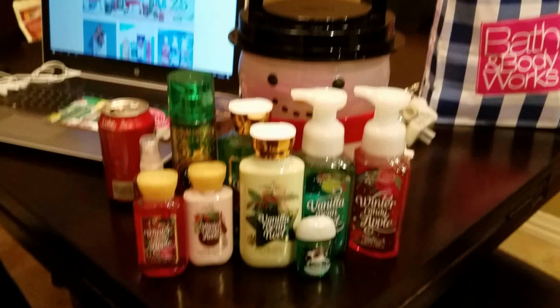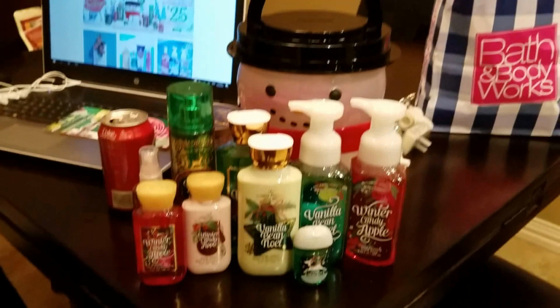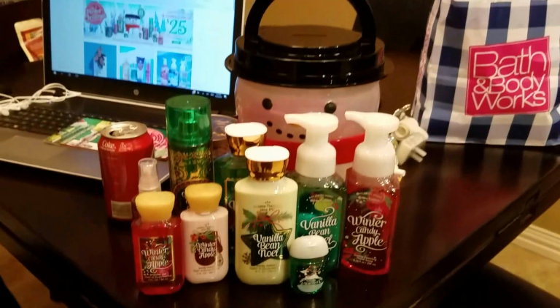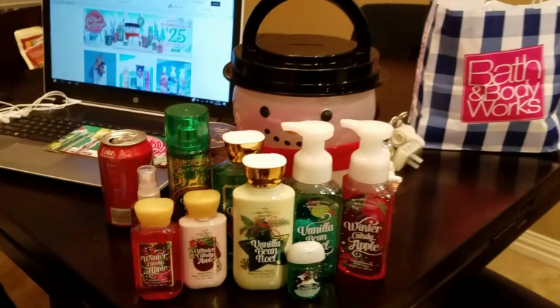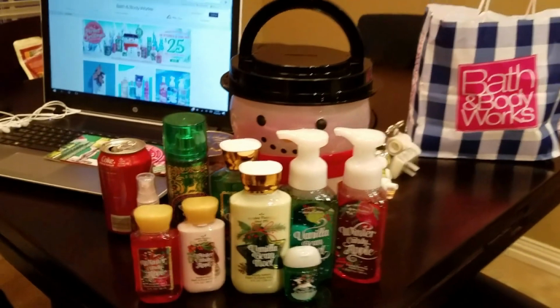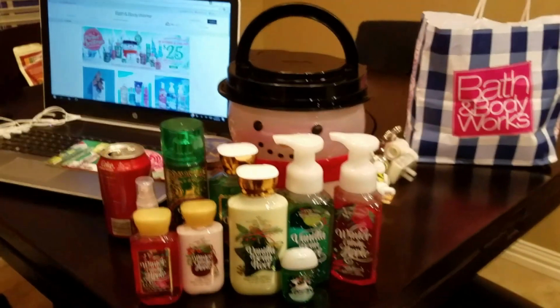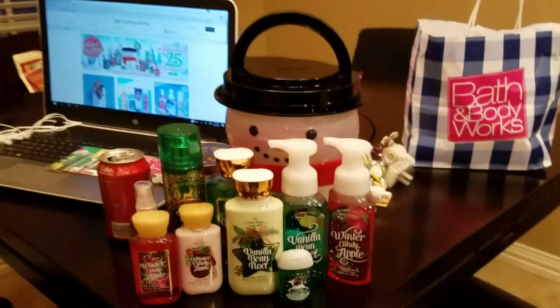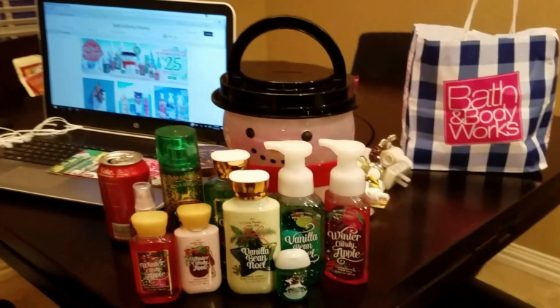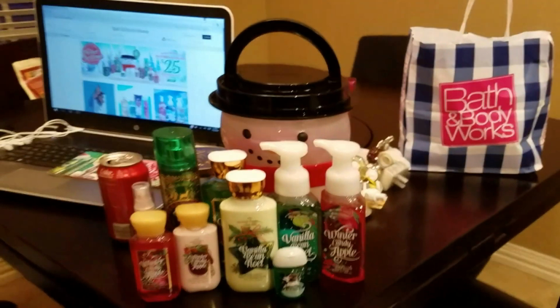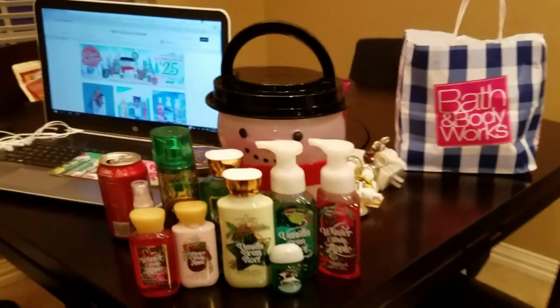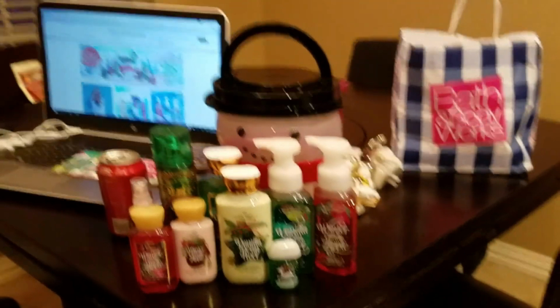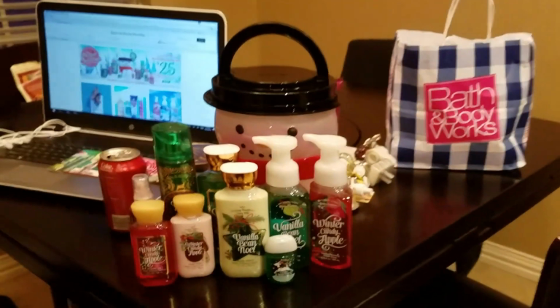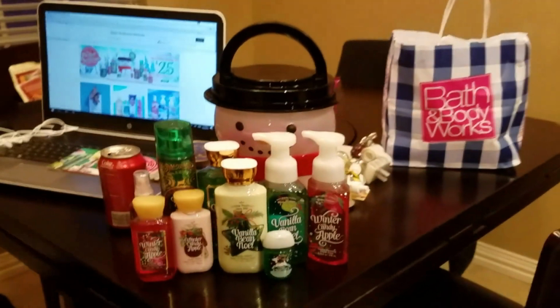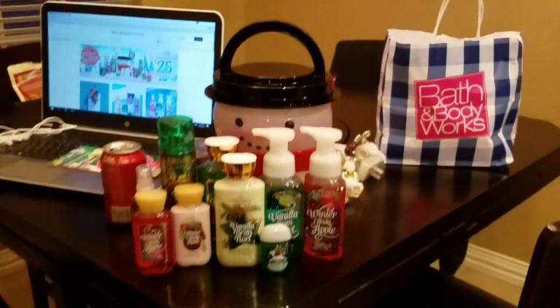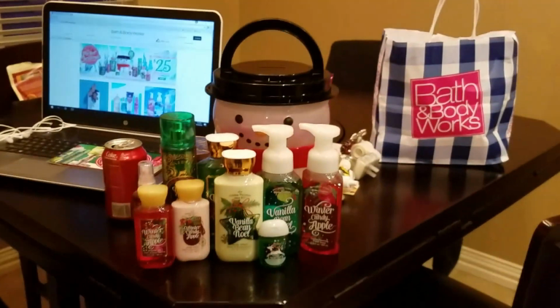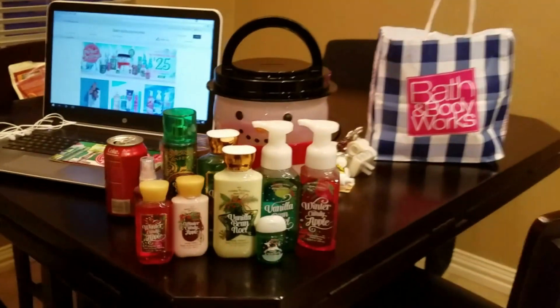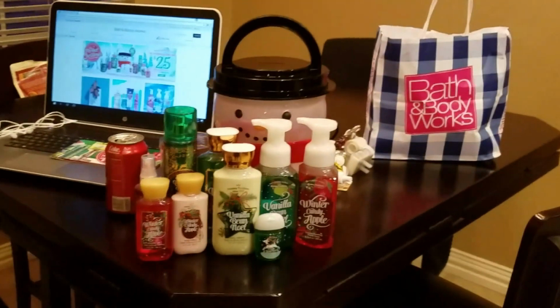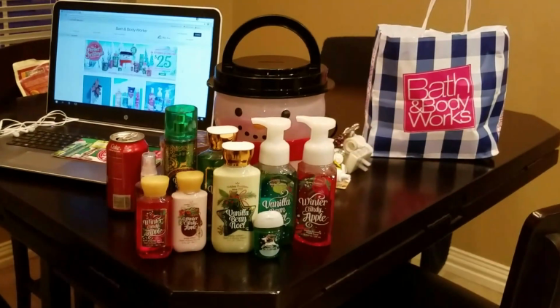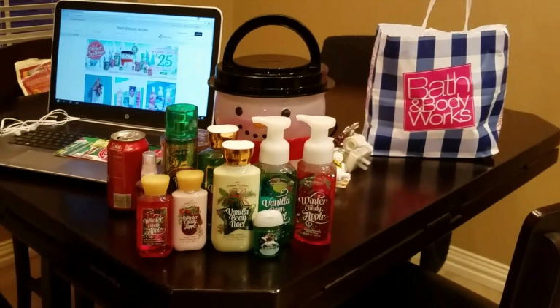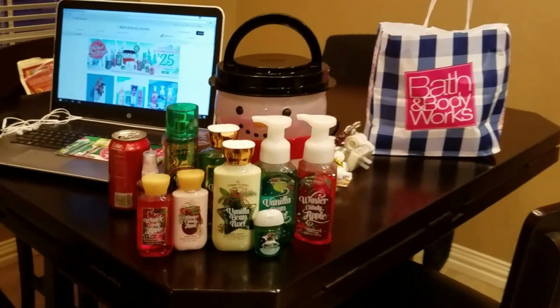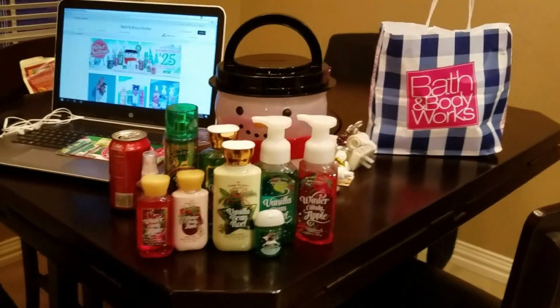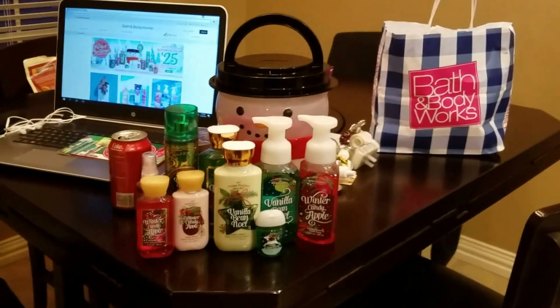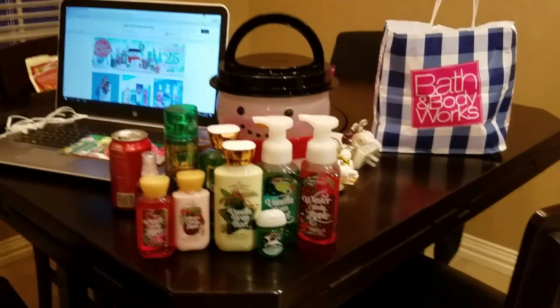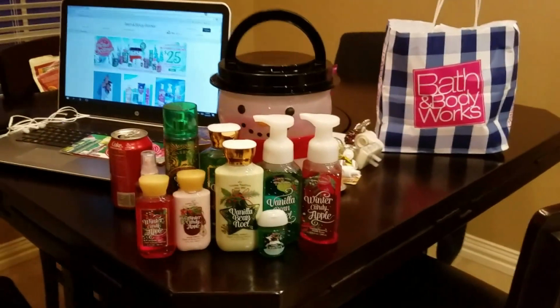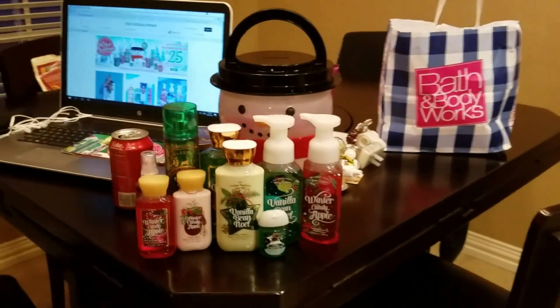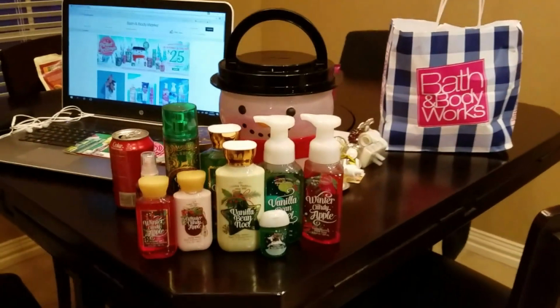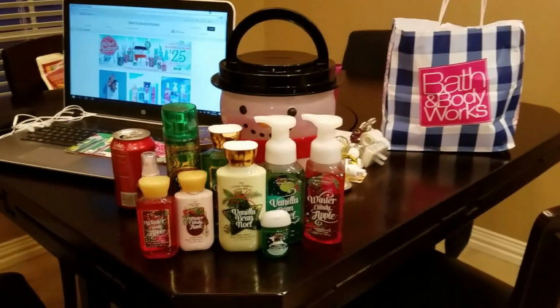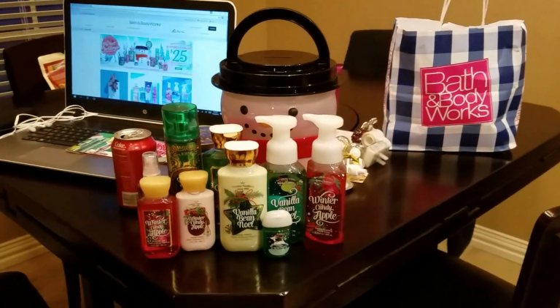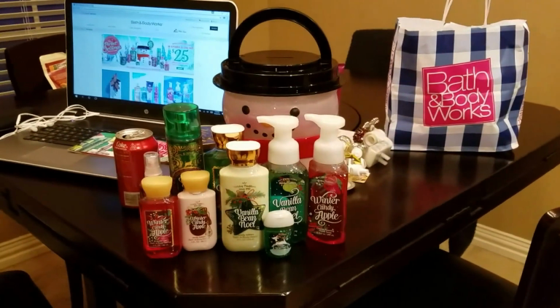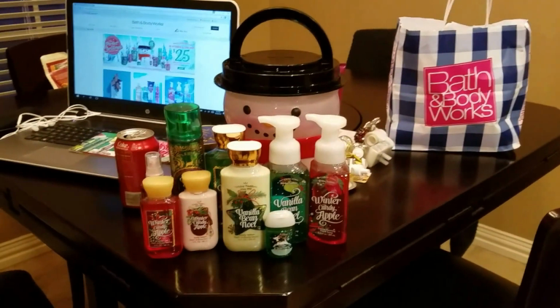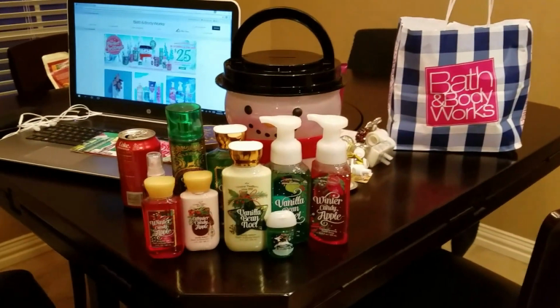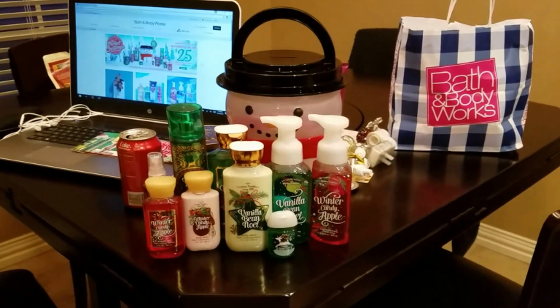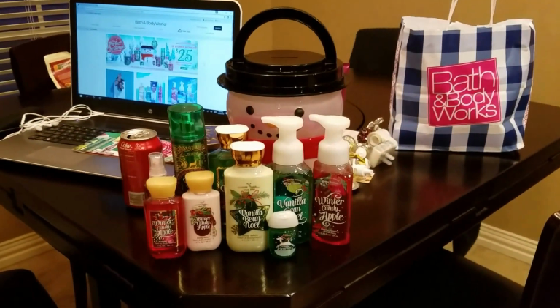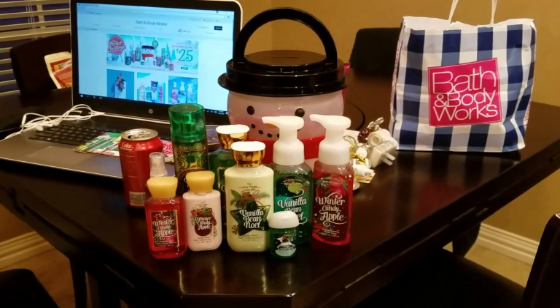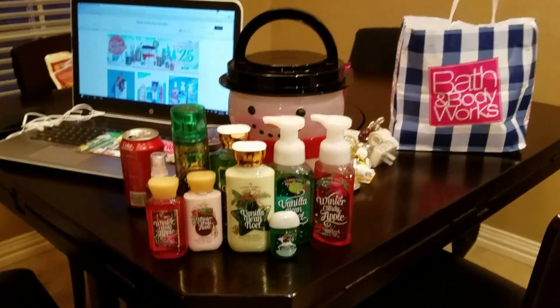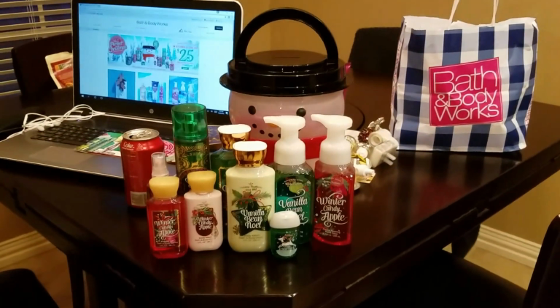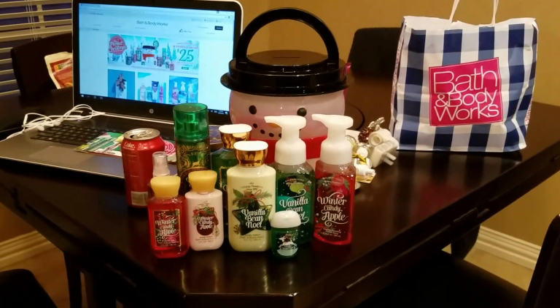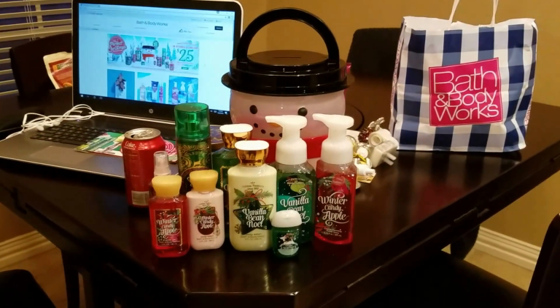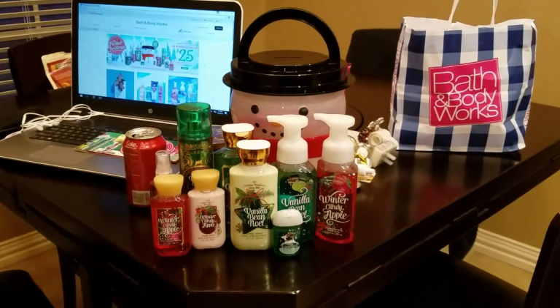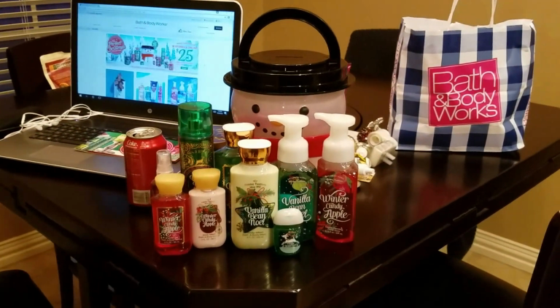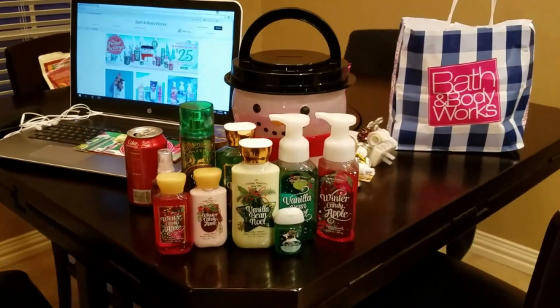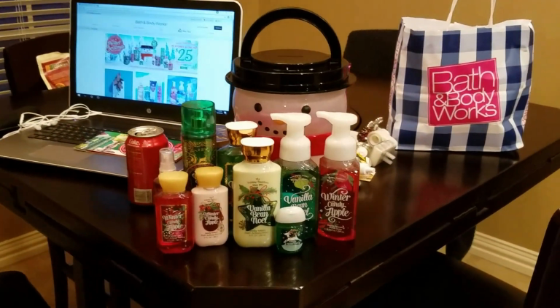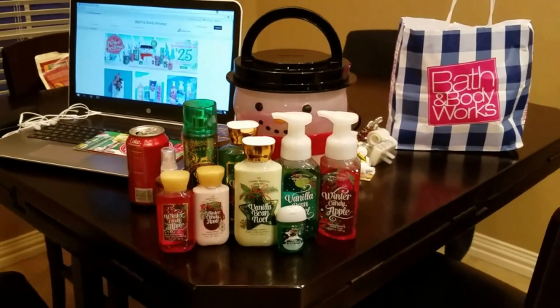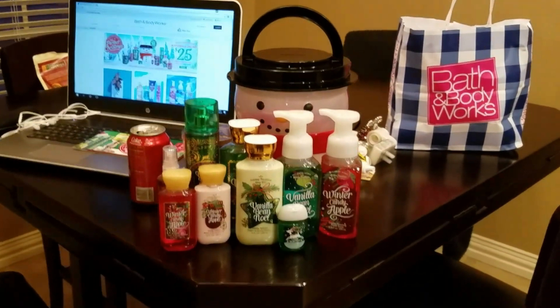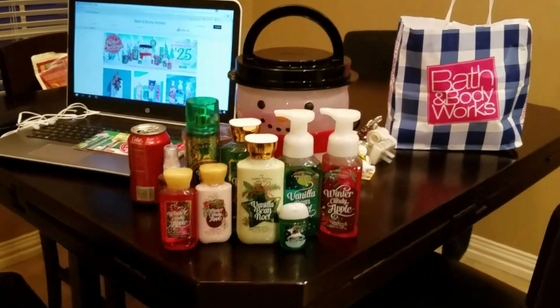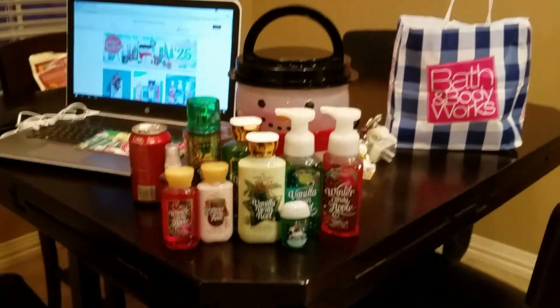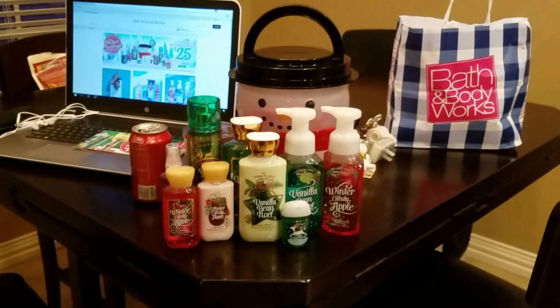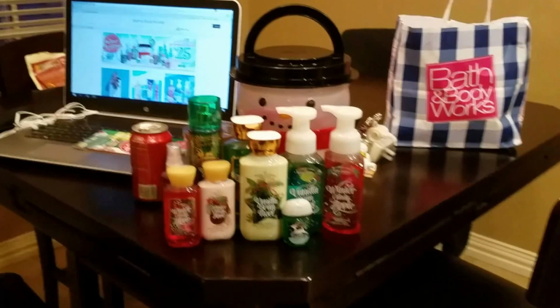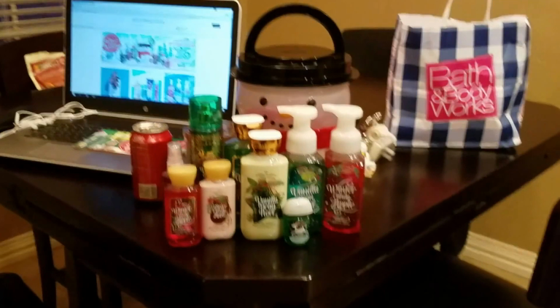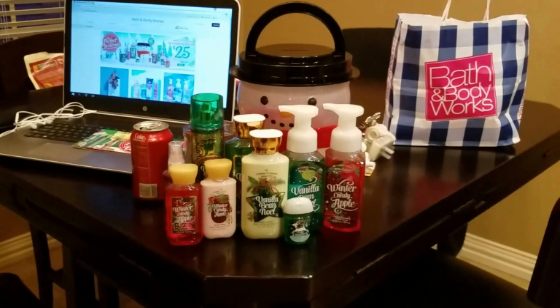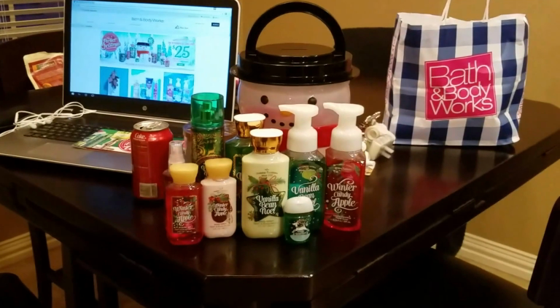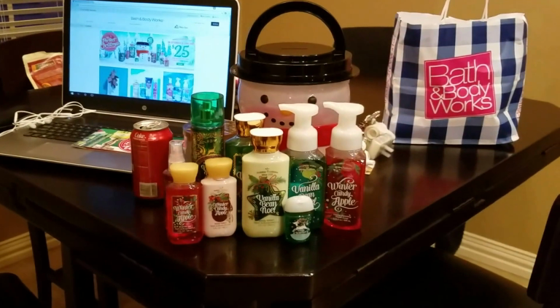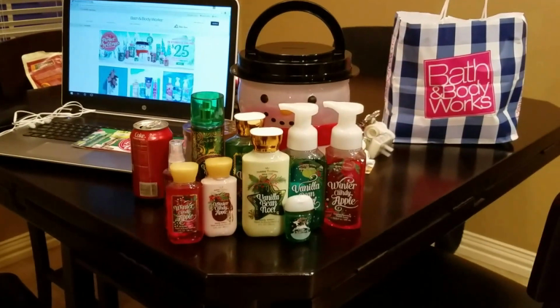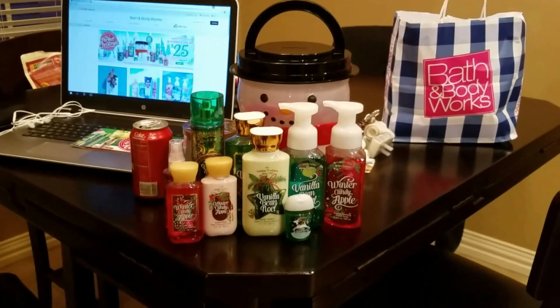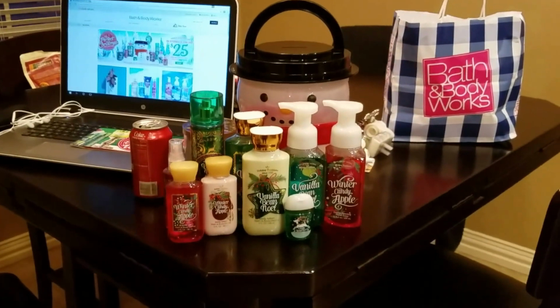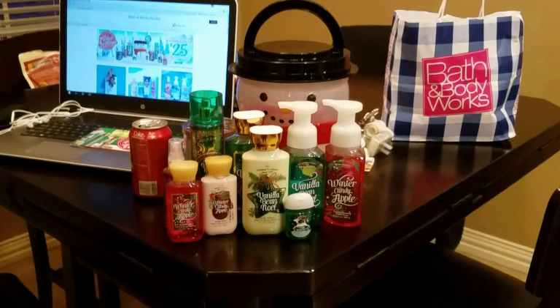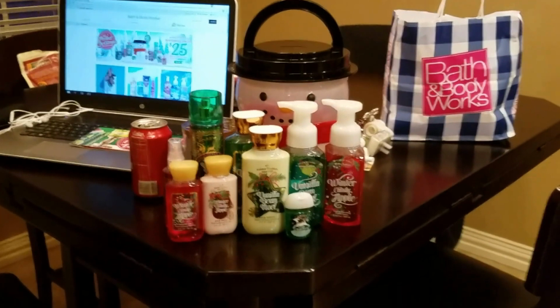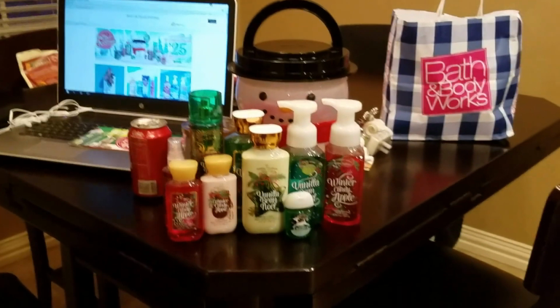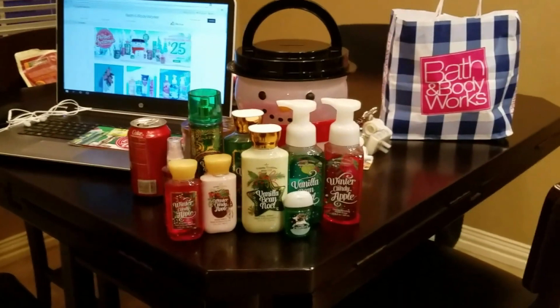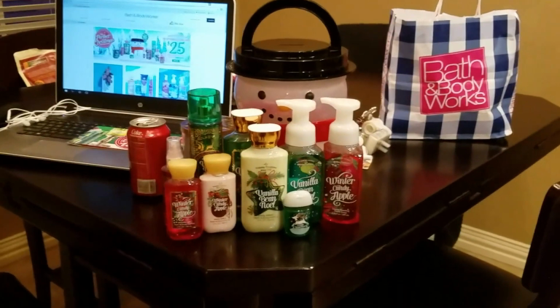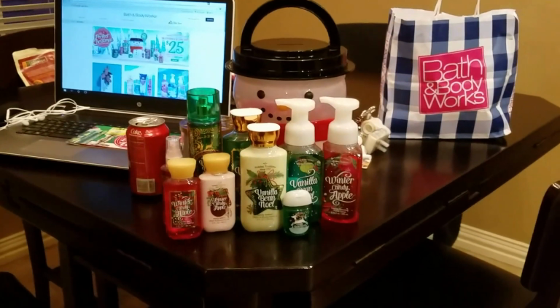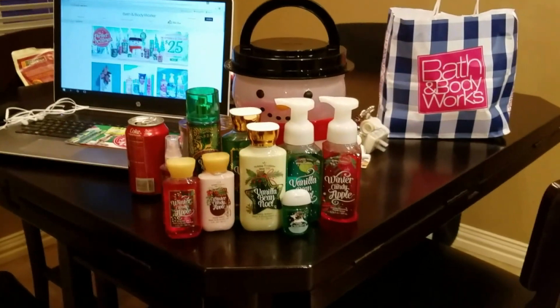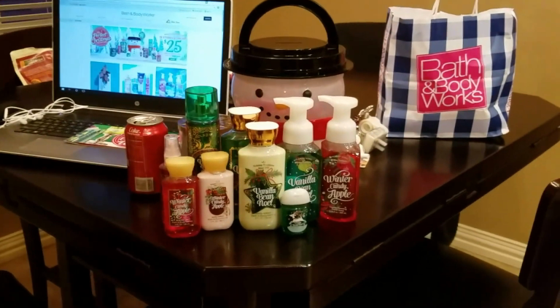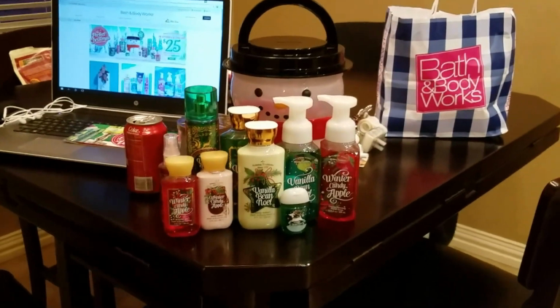Hey guys, what's up? This is Audrey's mom and she wanted me to film a video for her today, a haul actually.